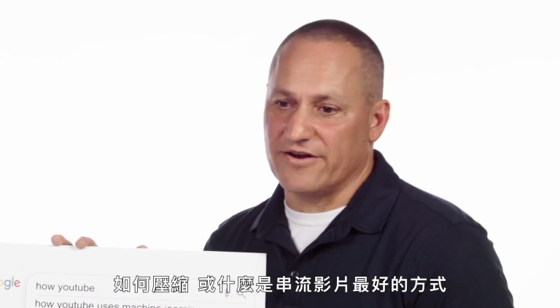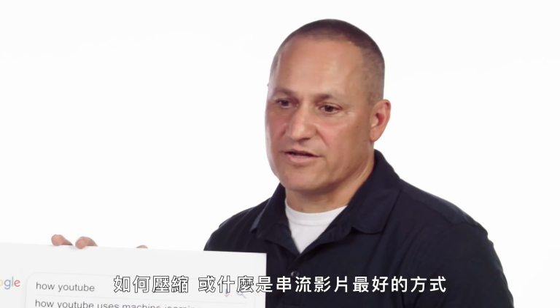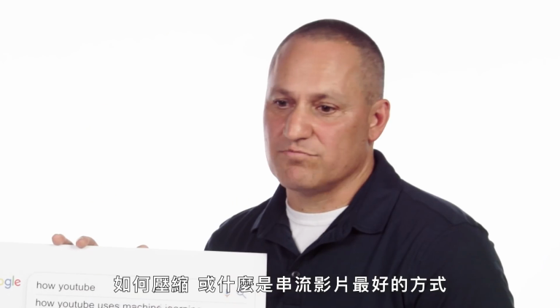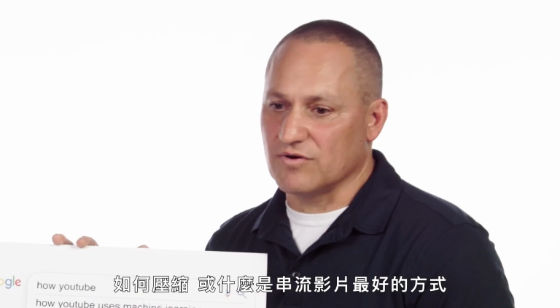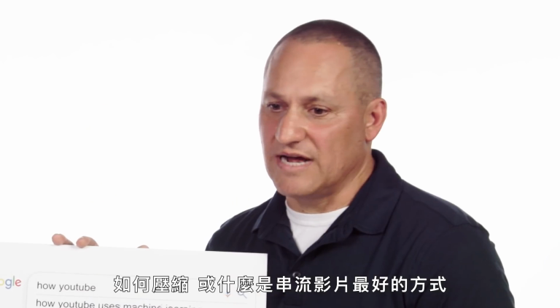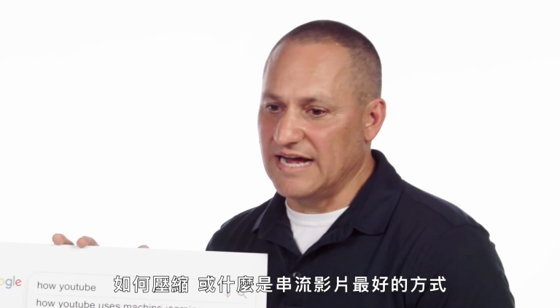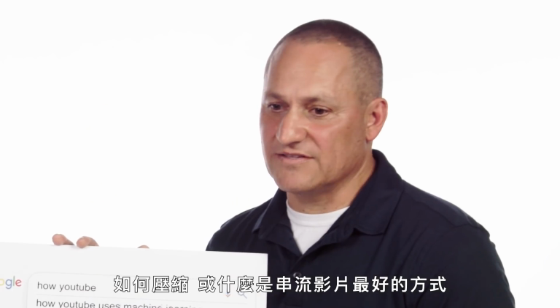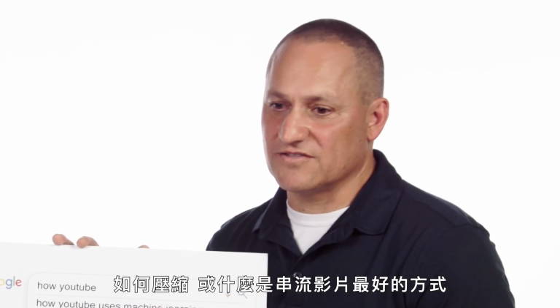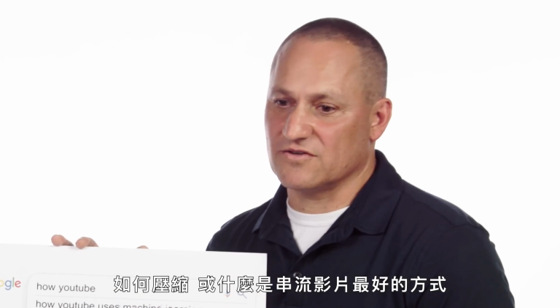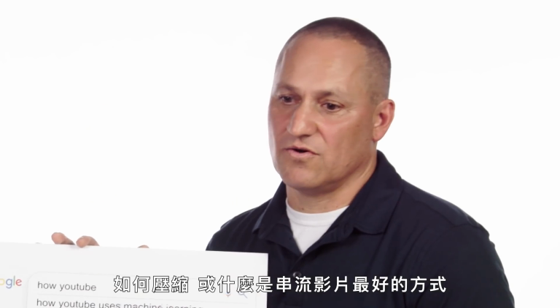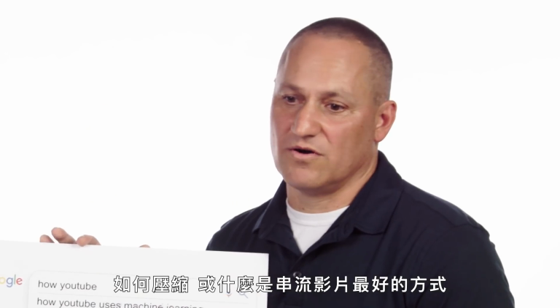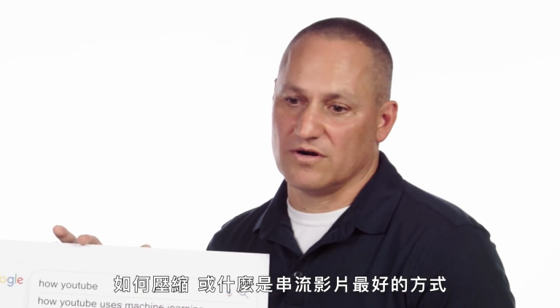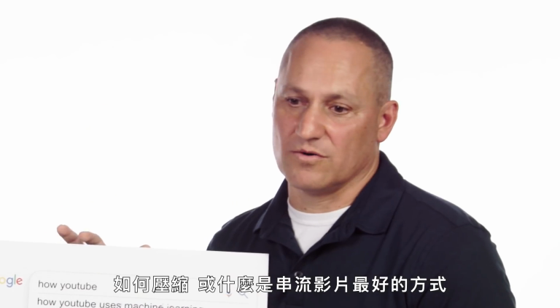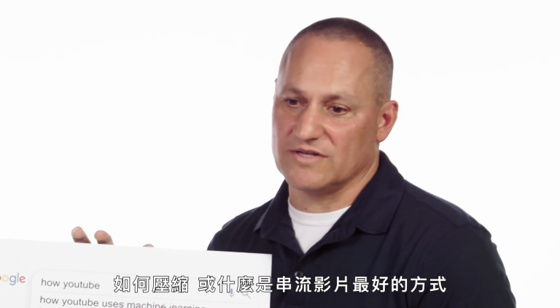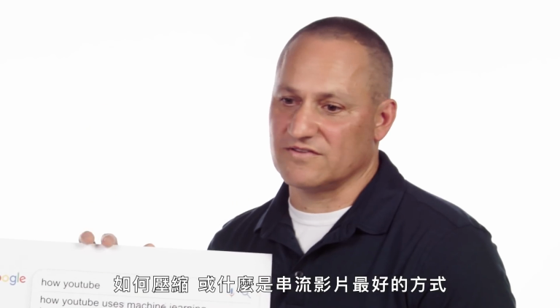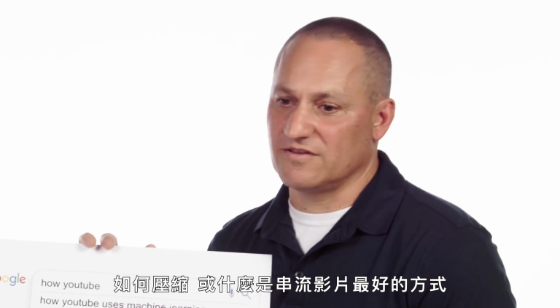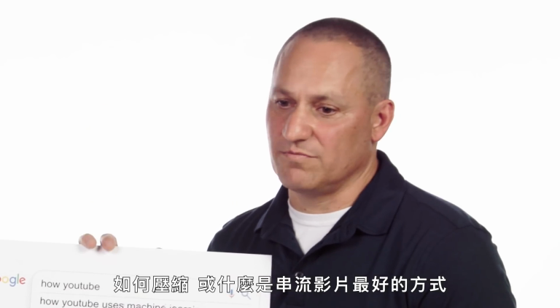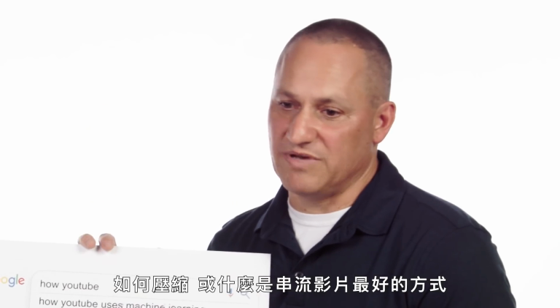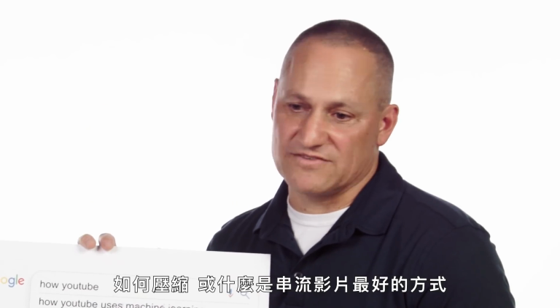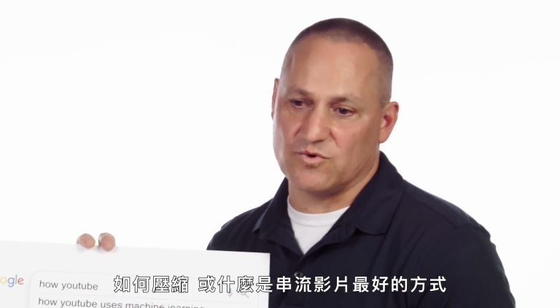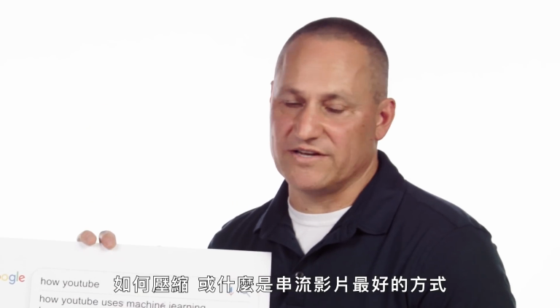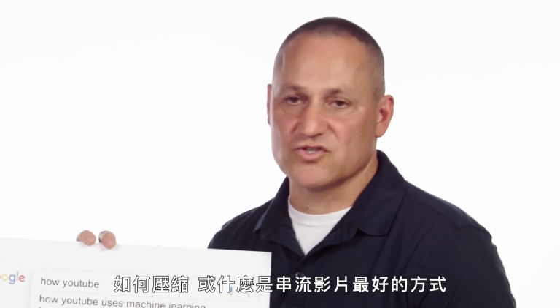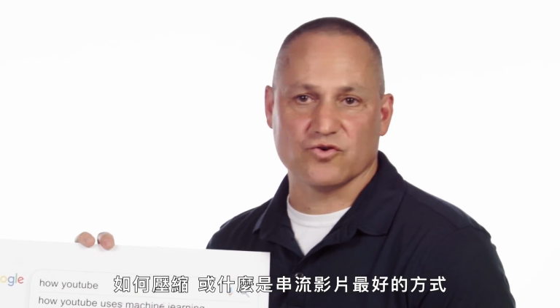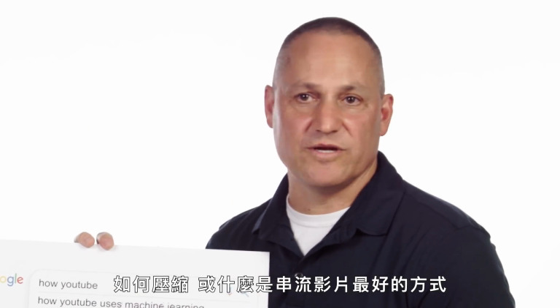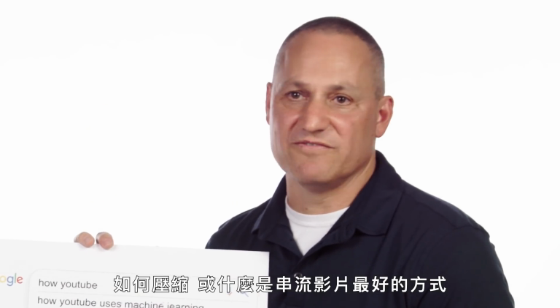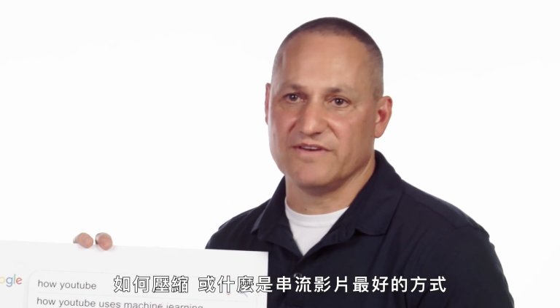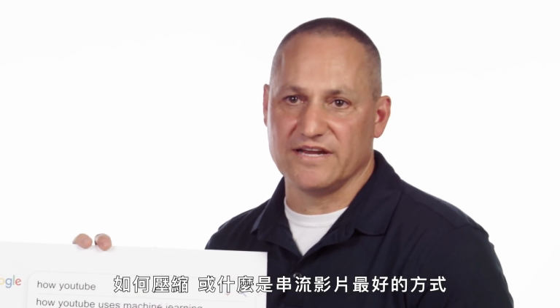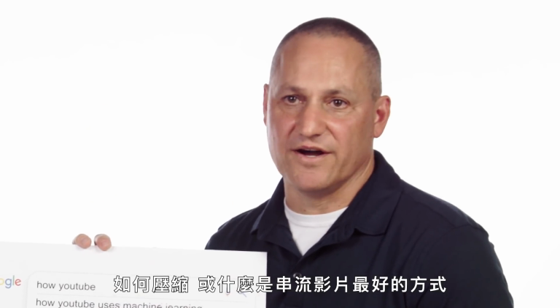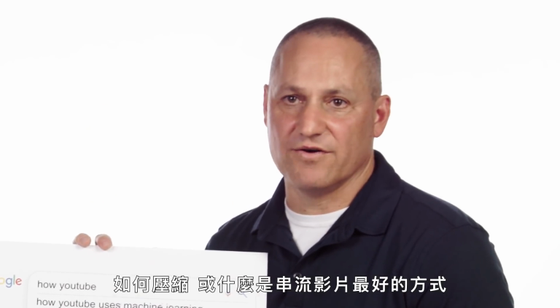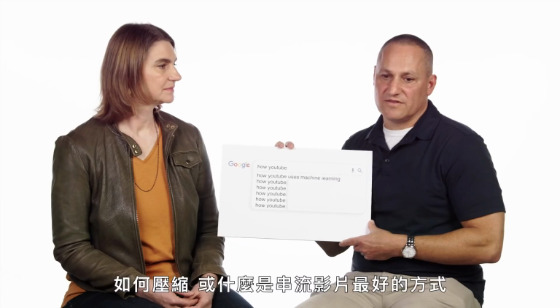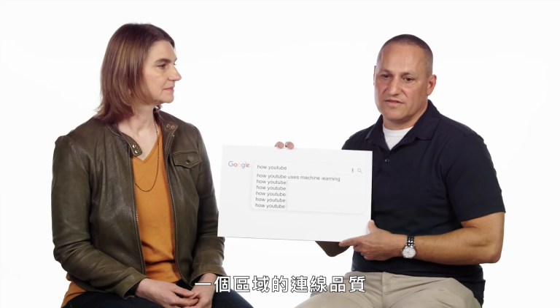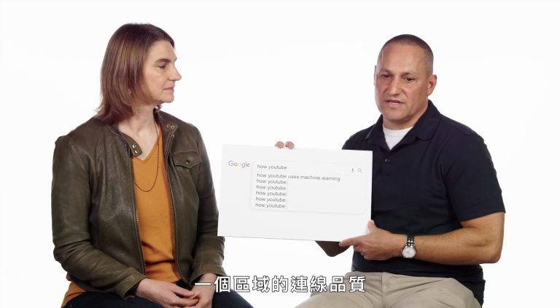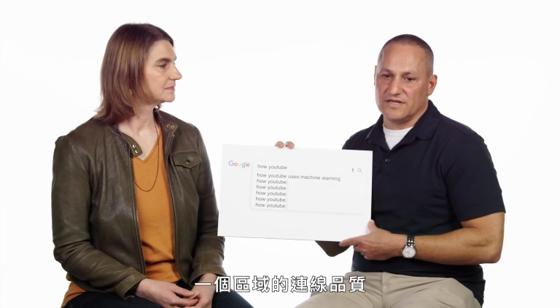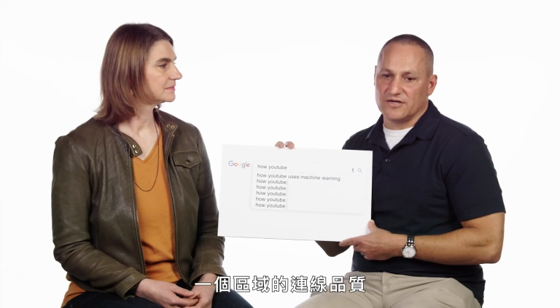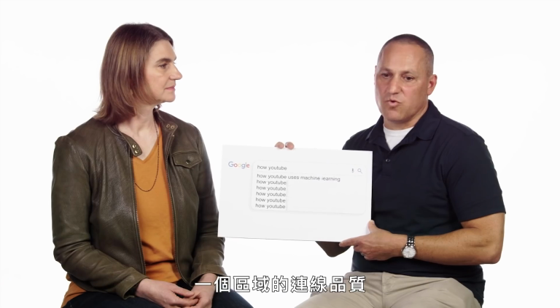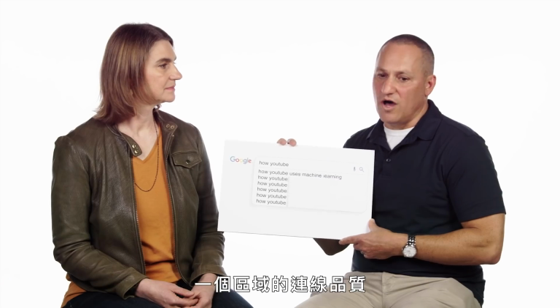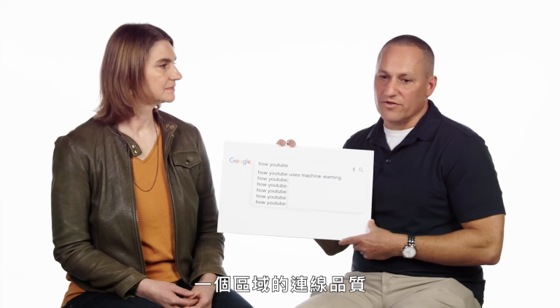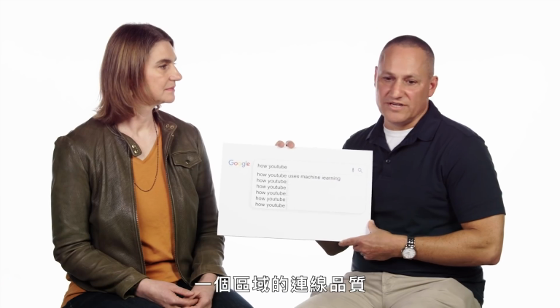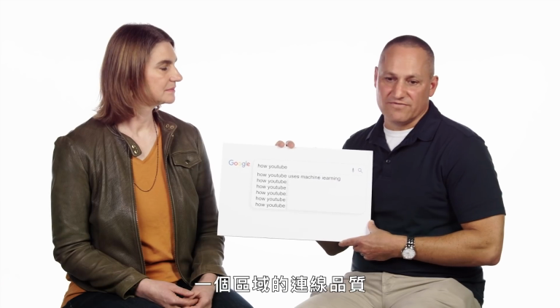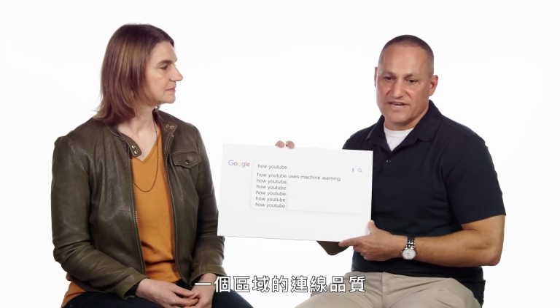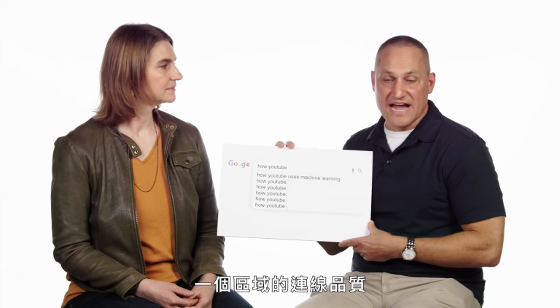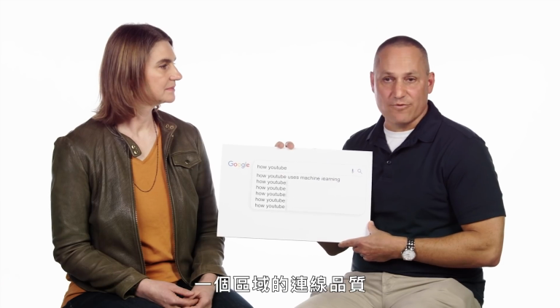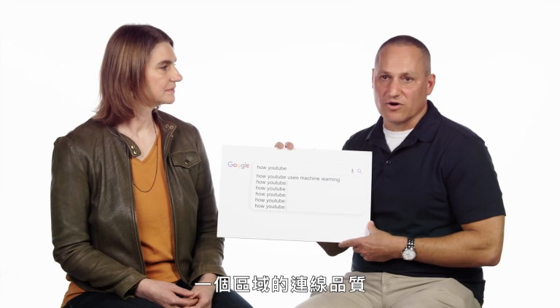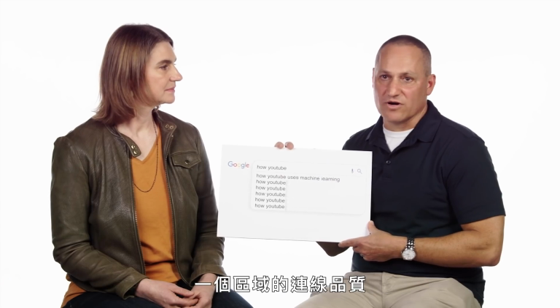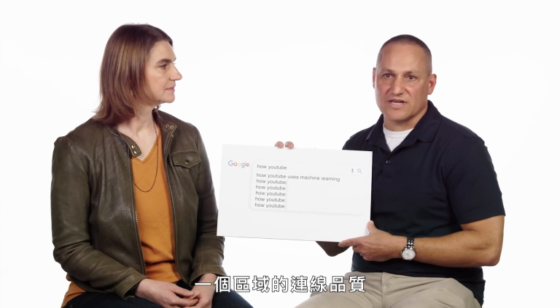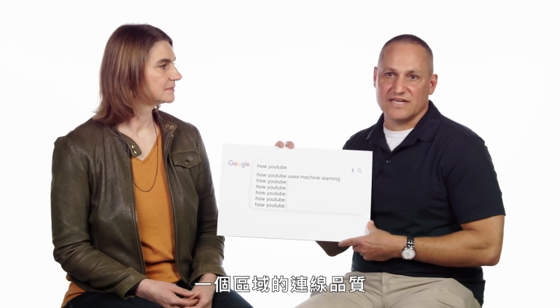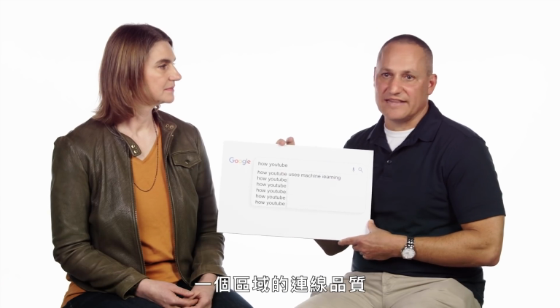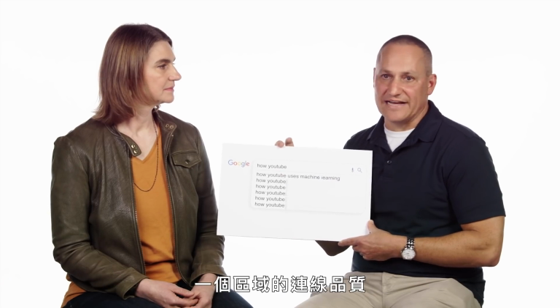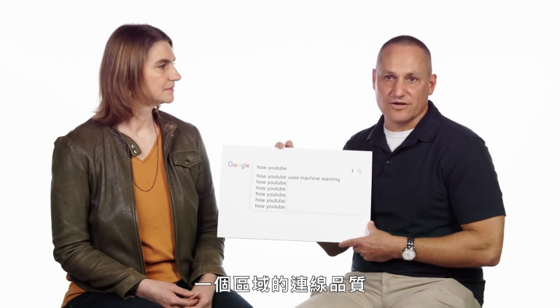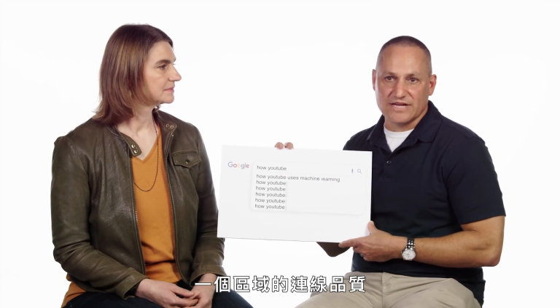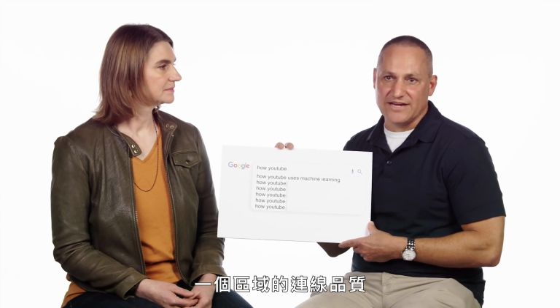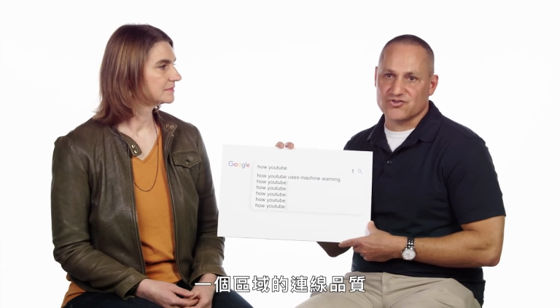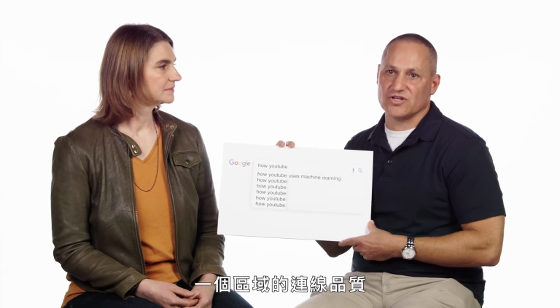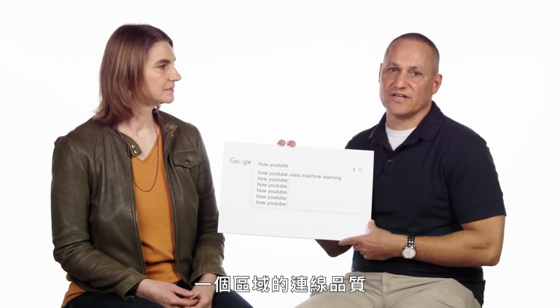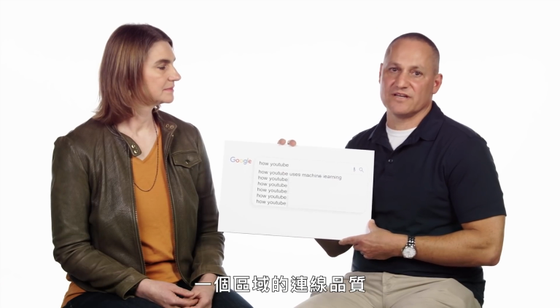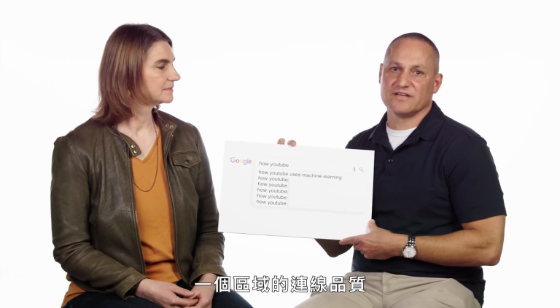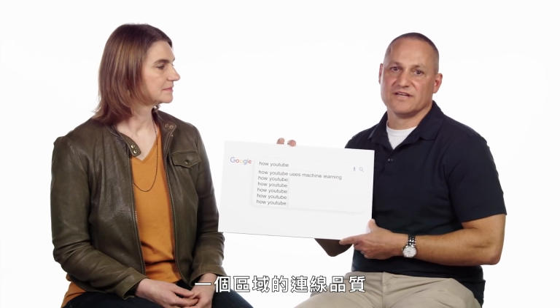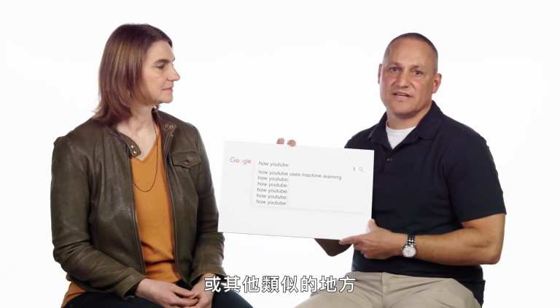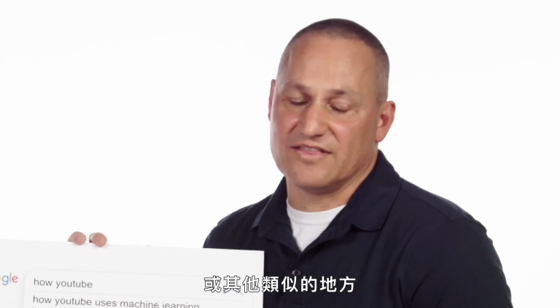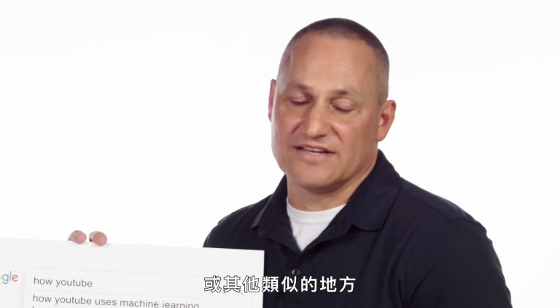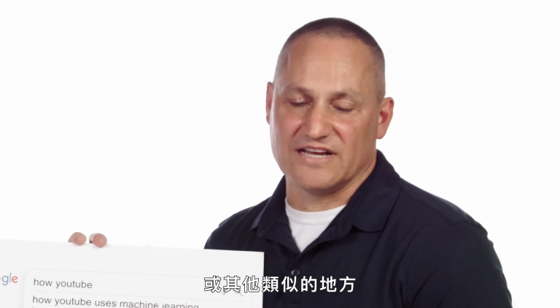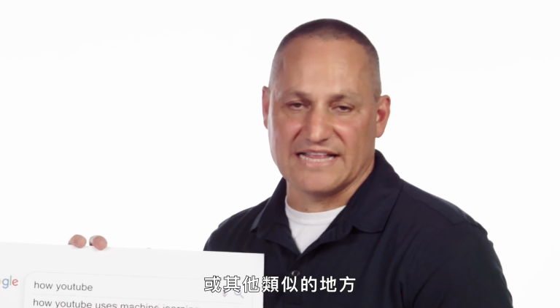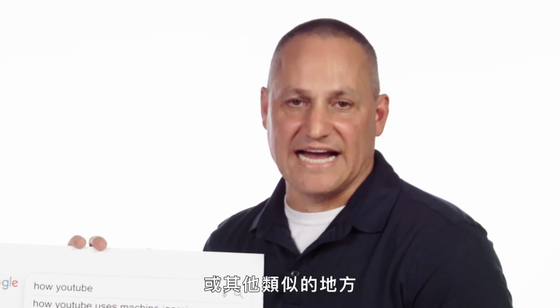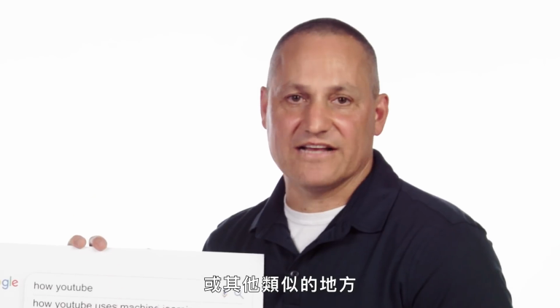How to compress a video, or what's the best way to stream a video, the quality of the network in that location — things like that.